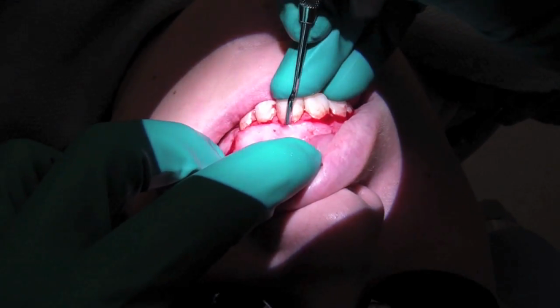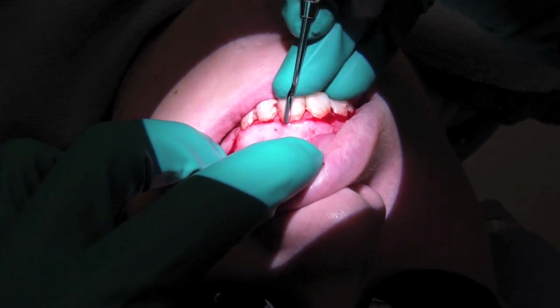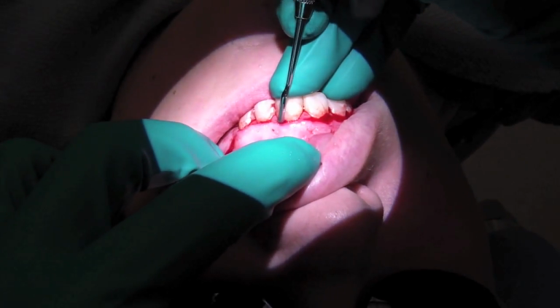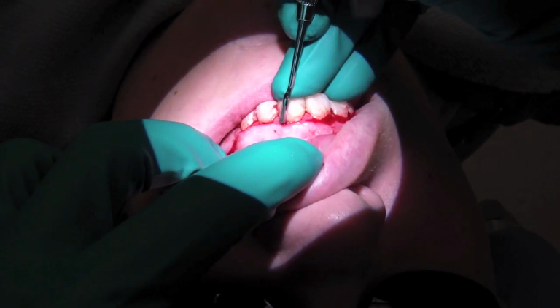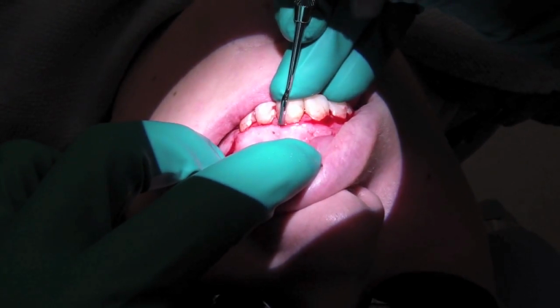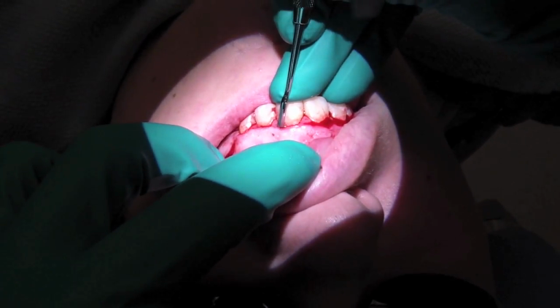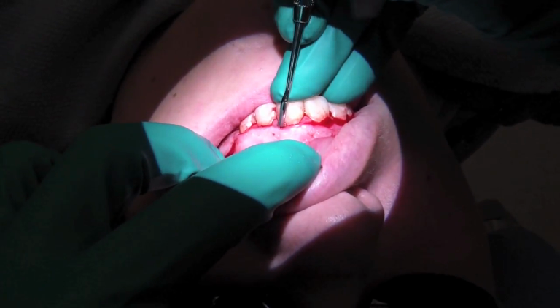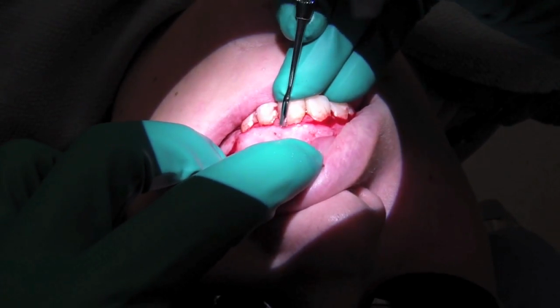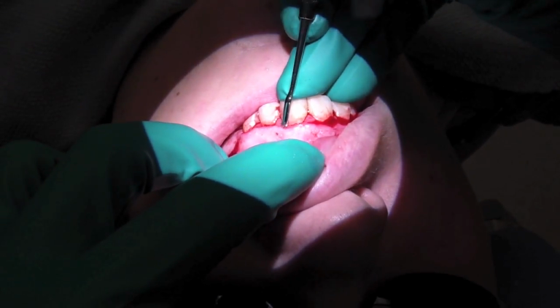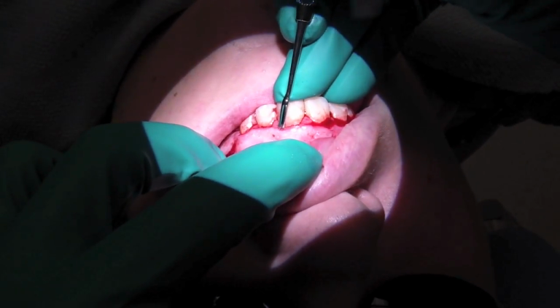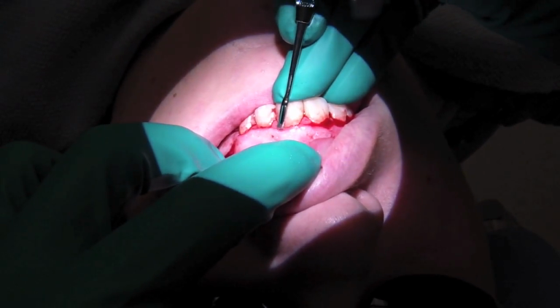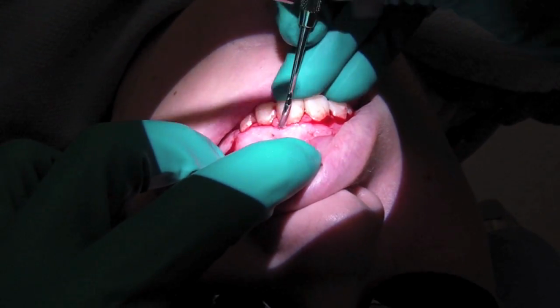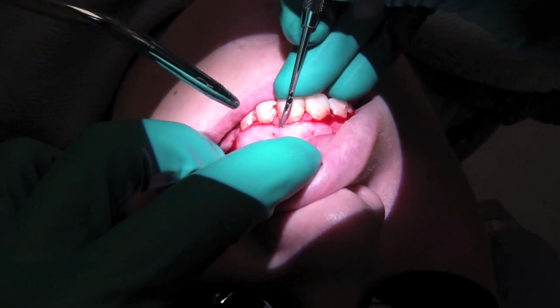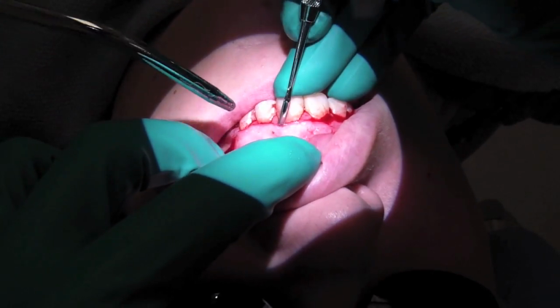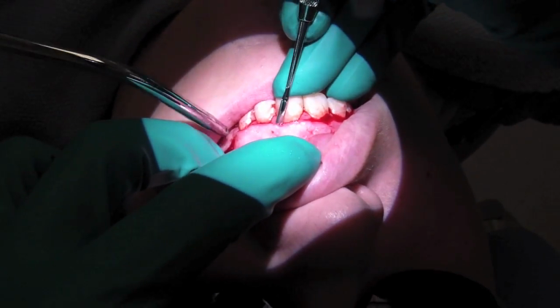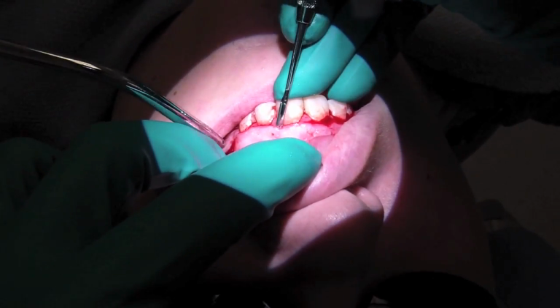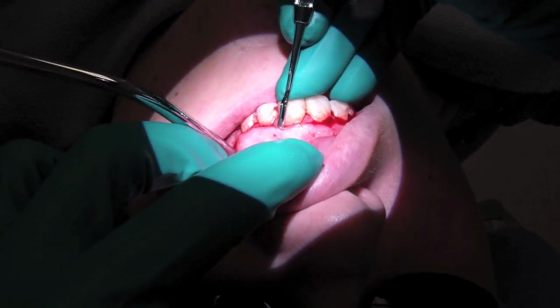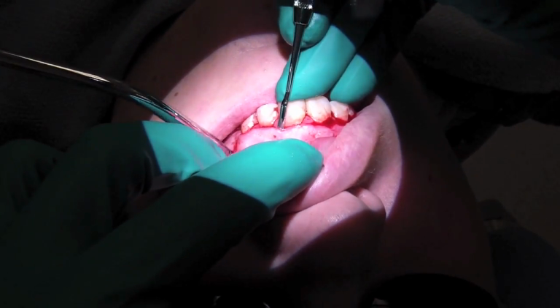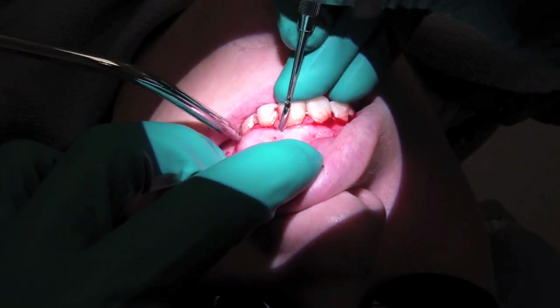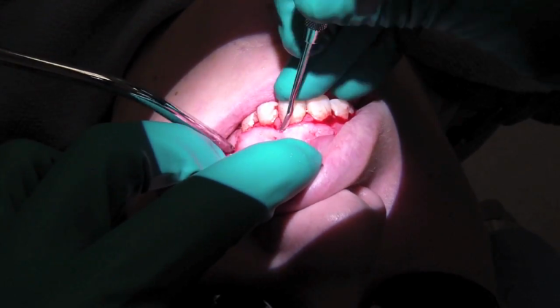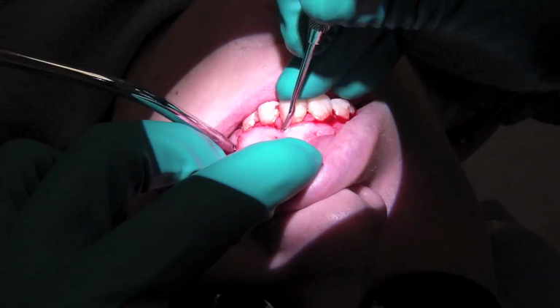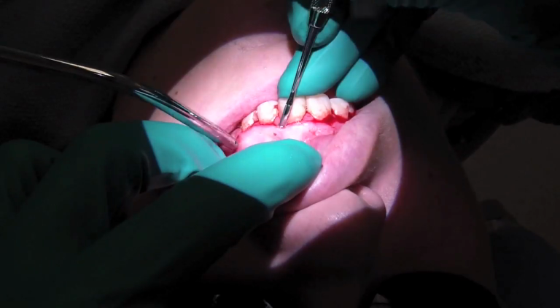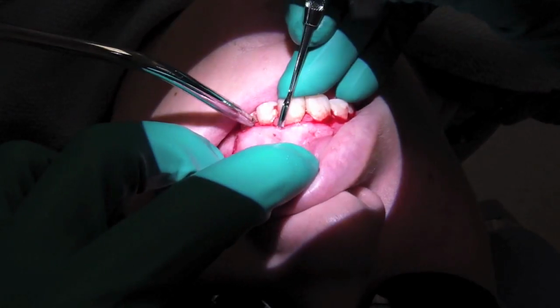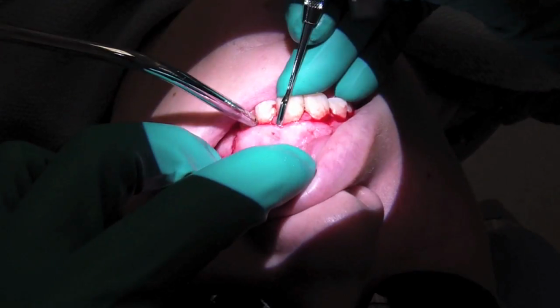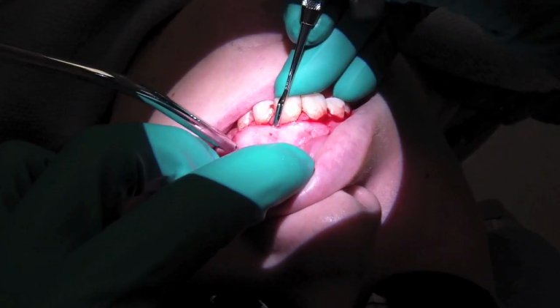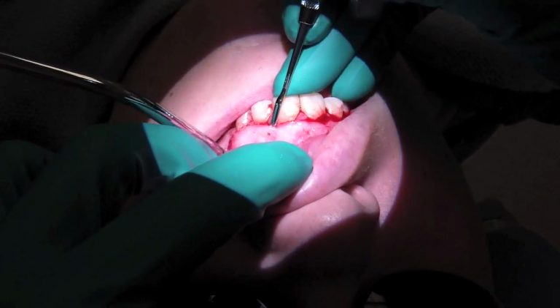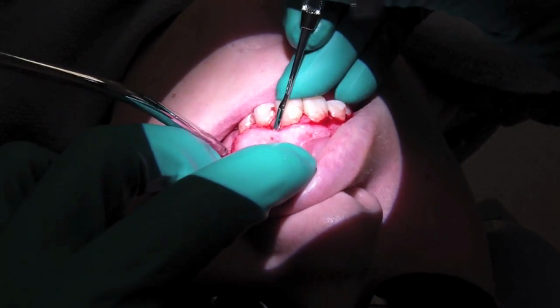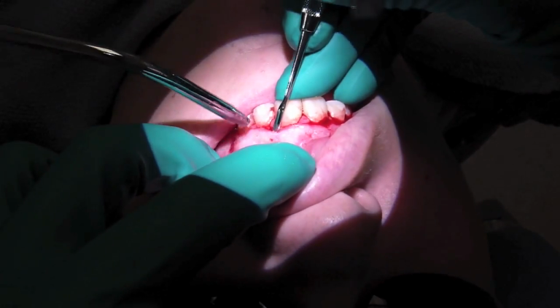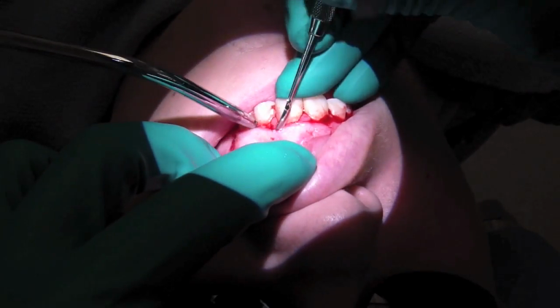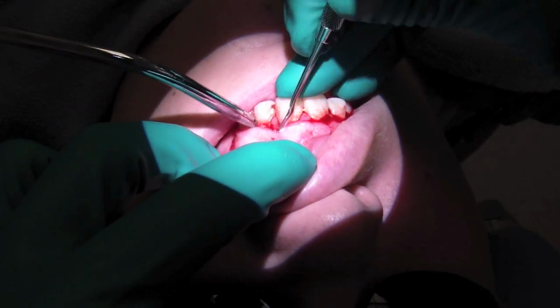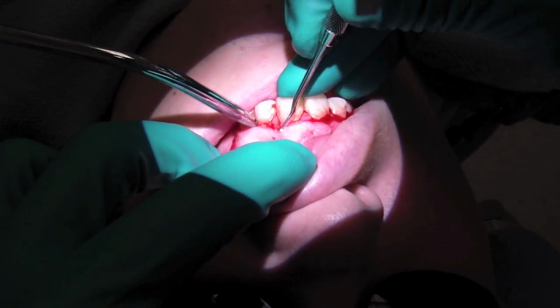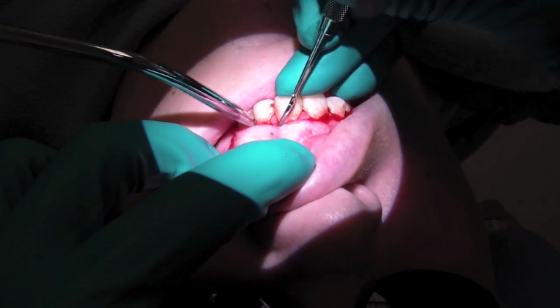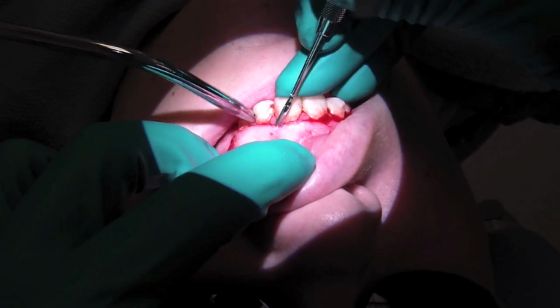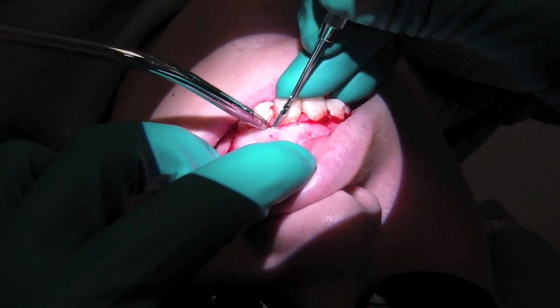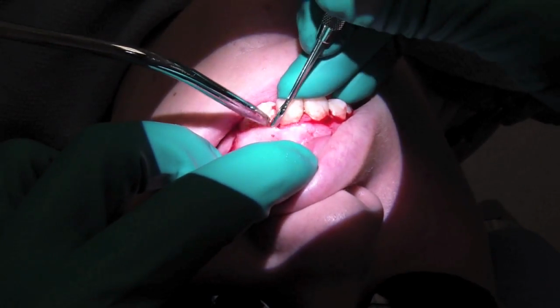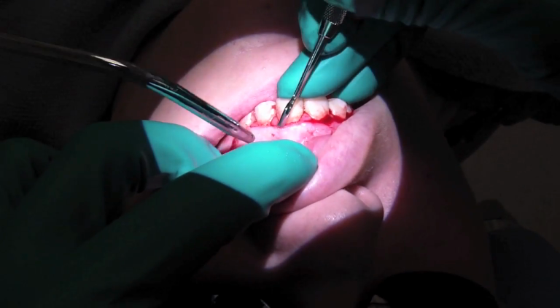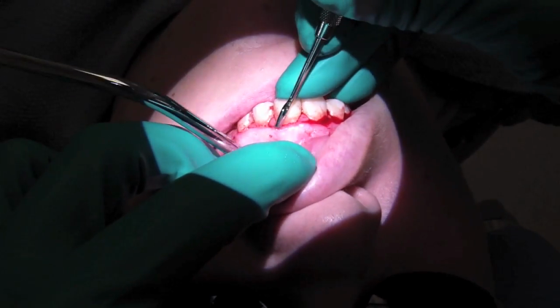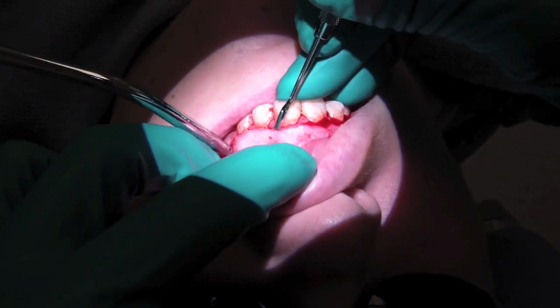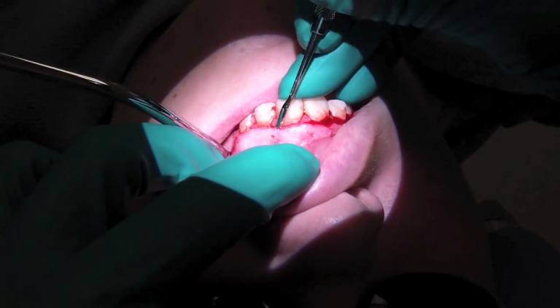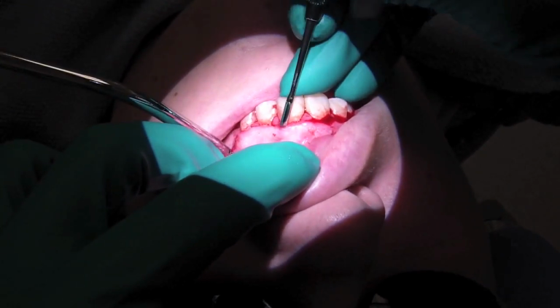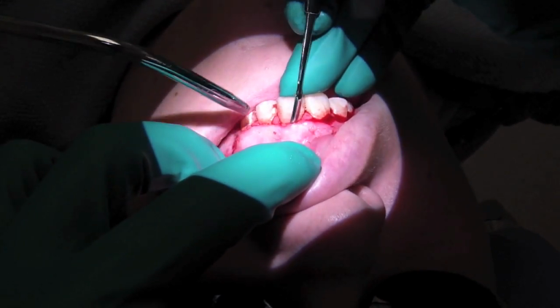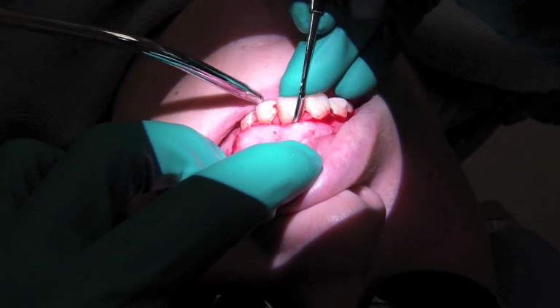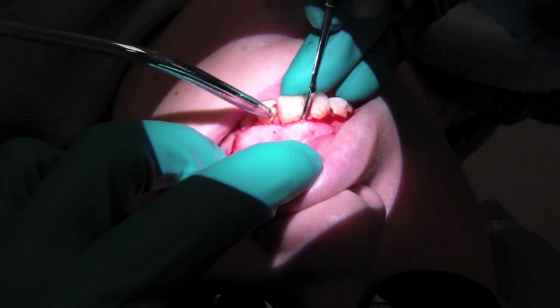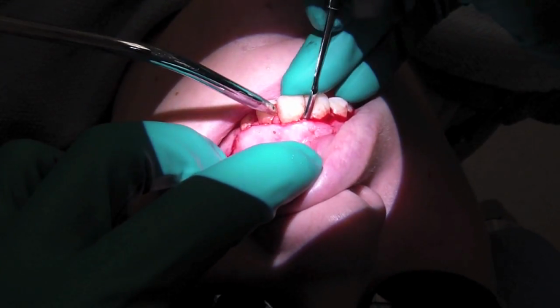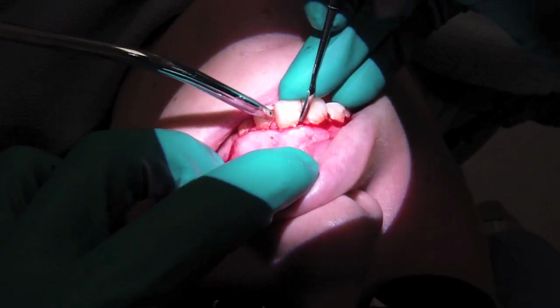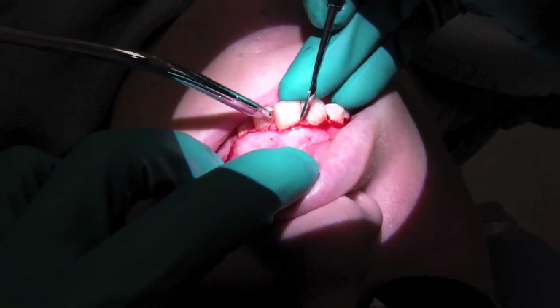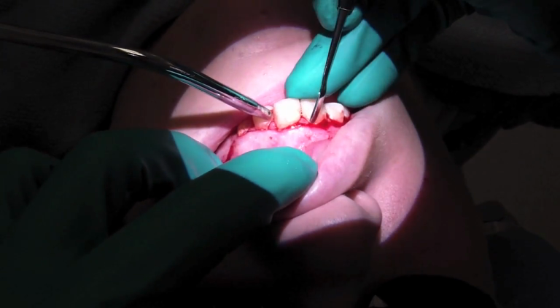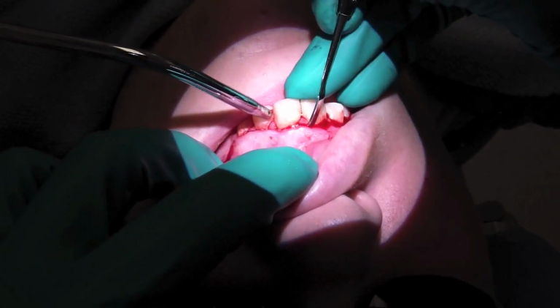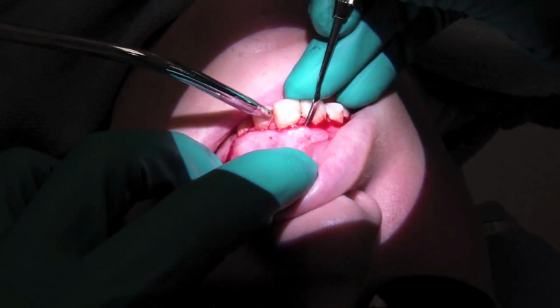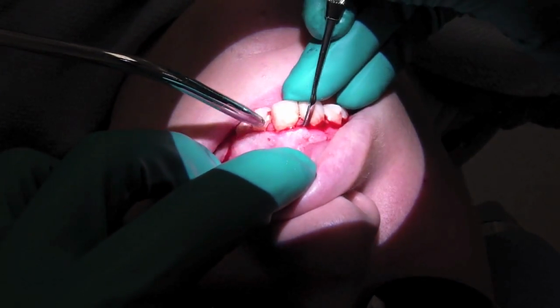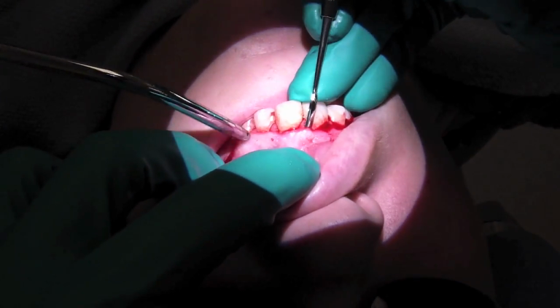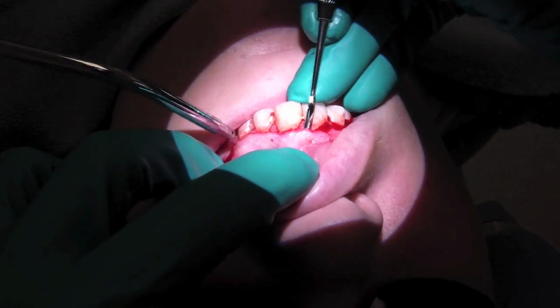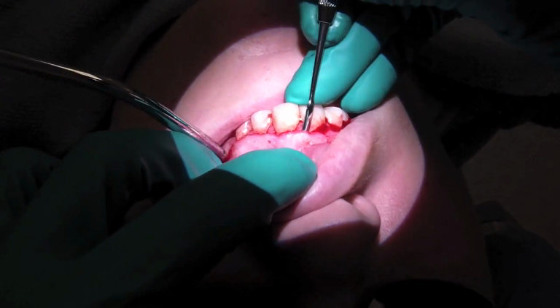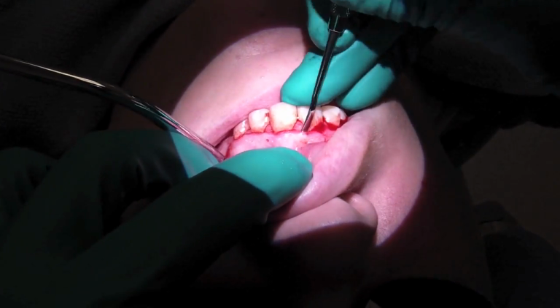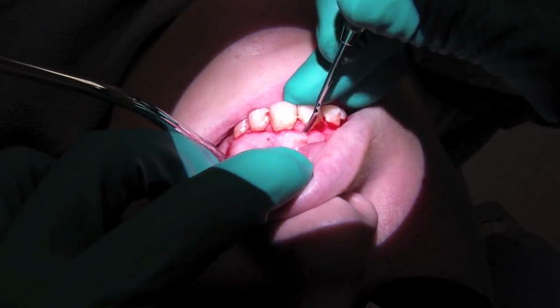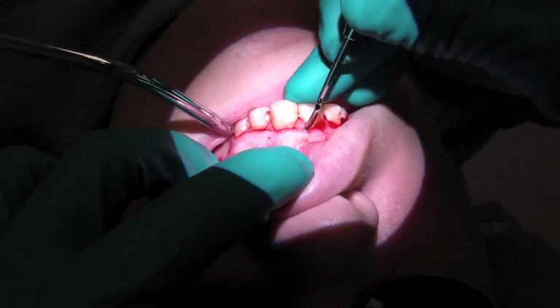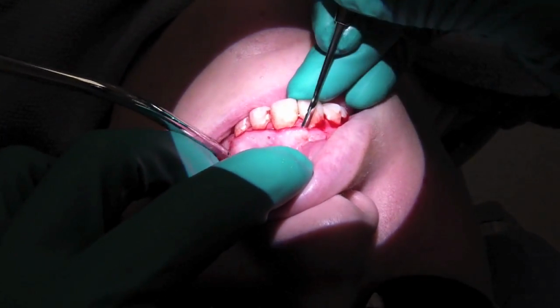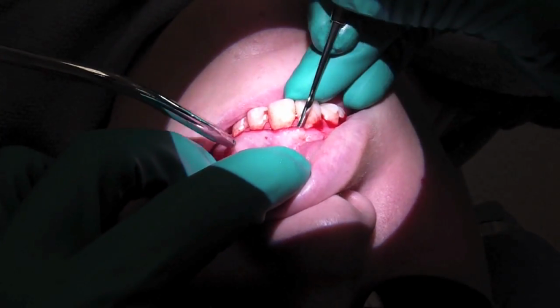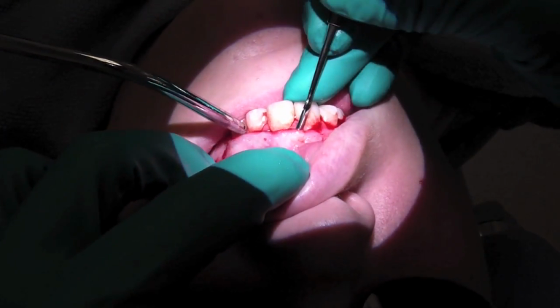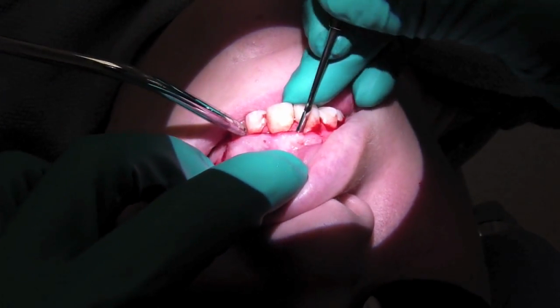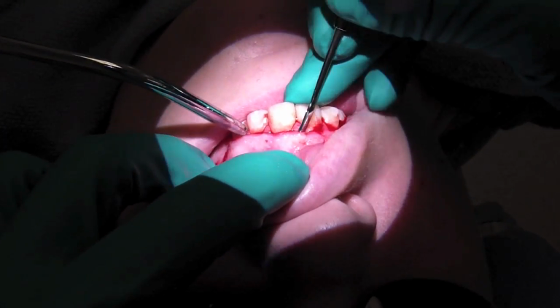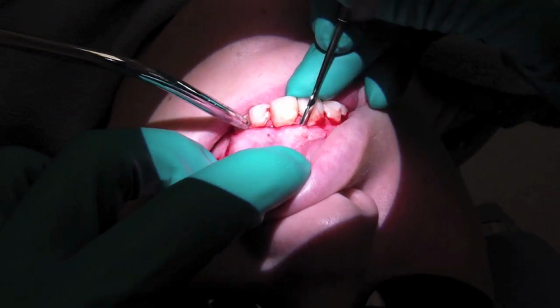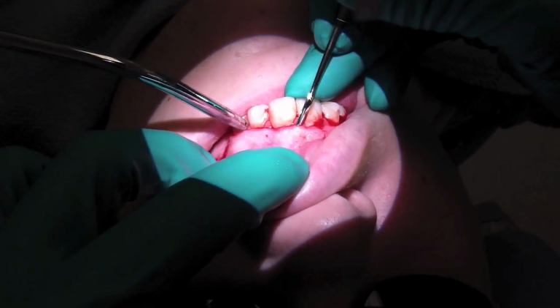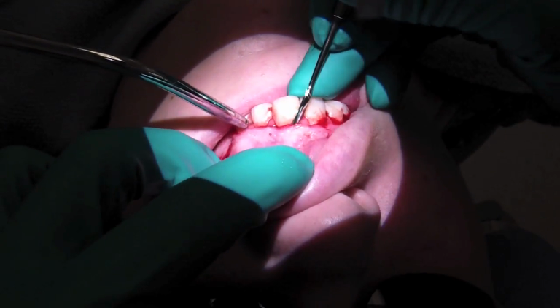Here I'm delicately starting to elevate the flap with a Woodson. I'm doing this under the microscope.